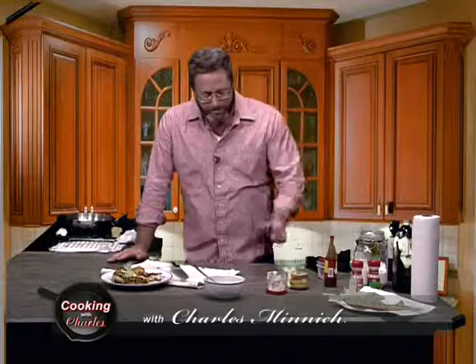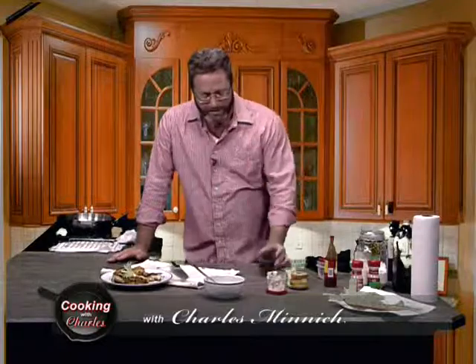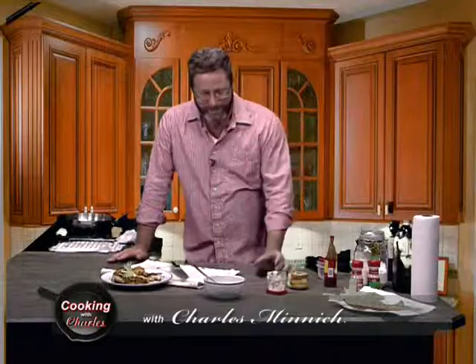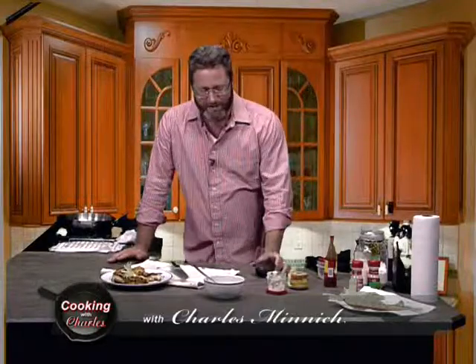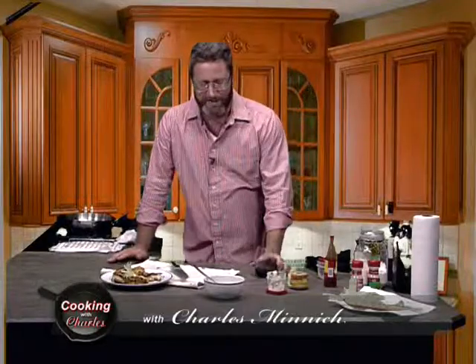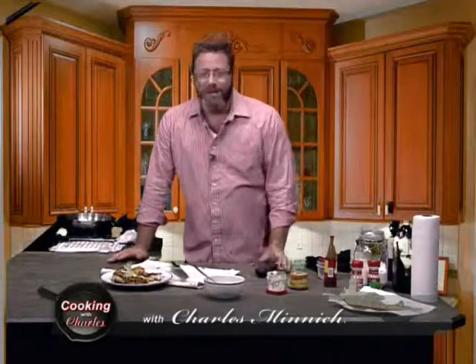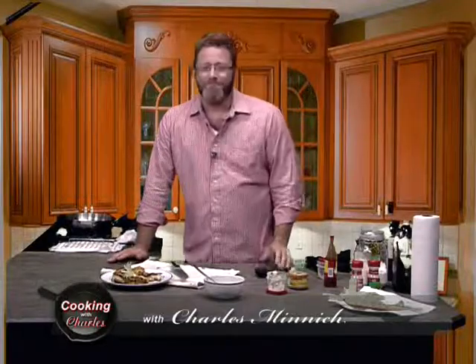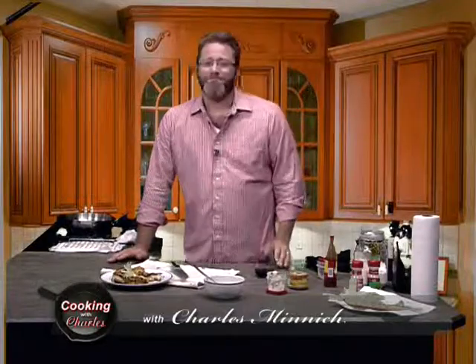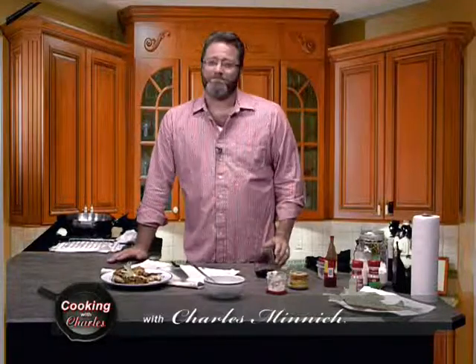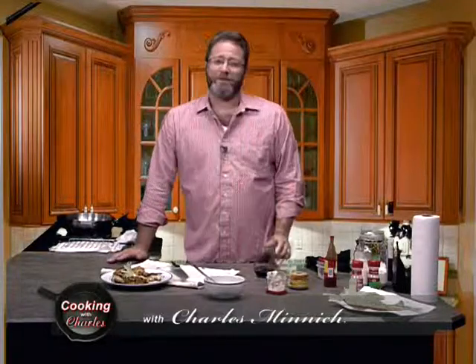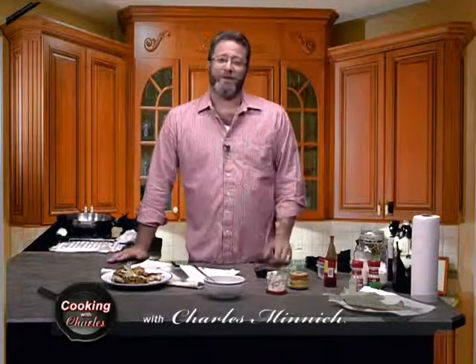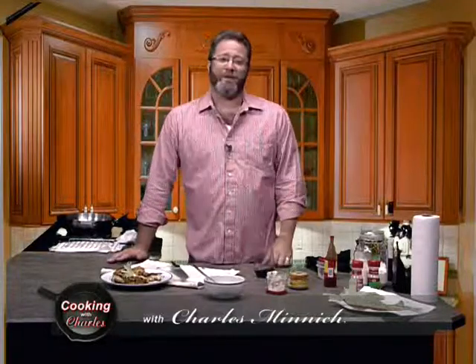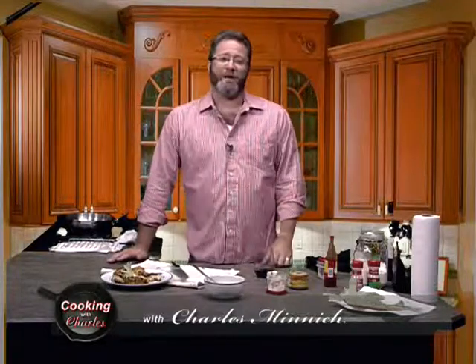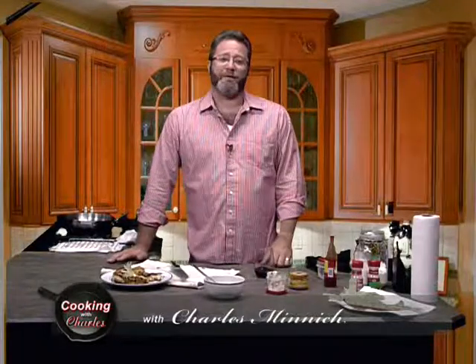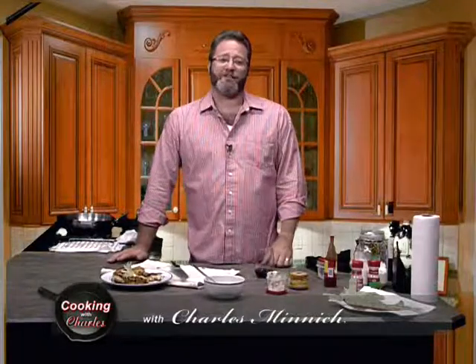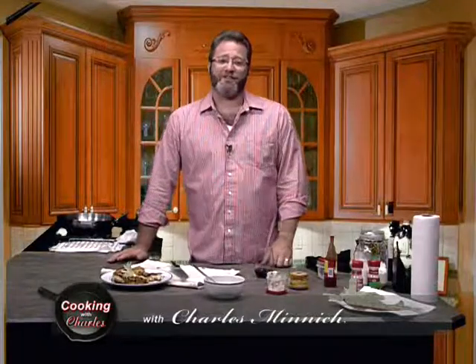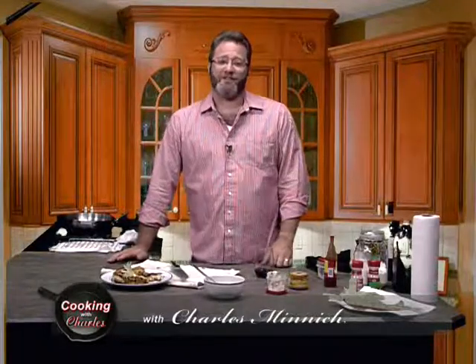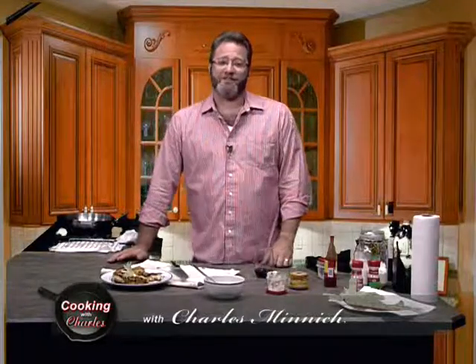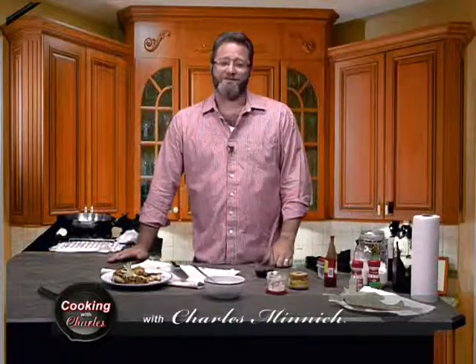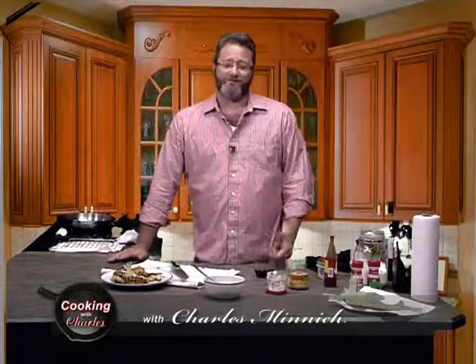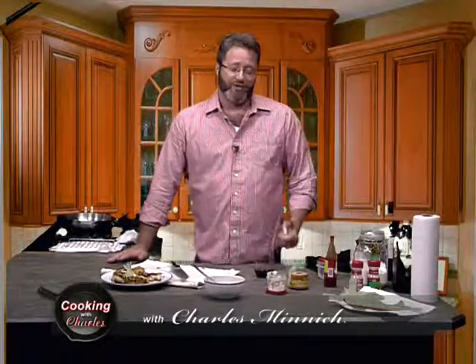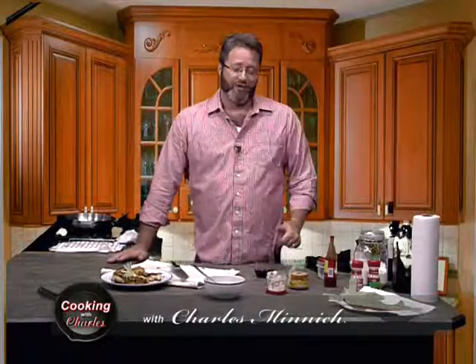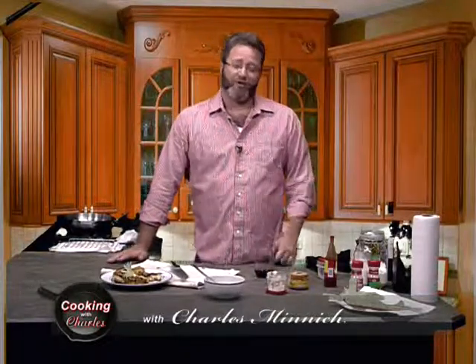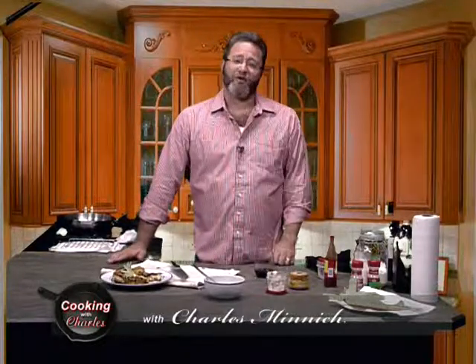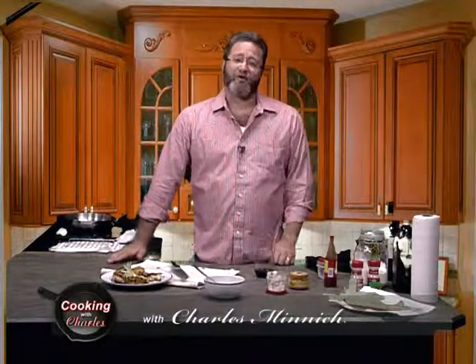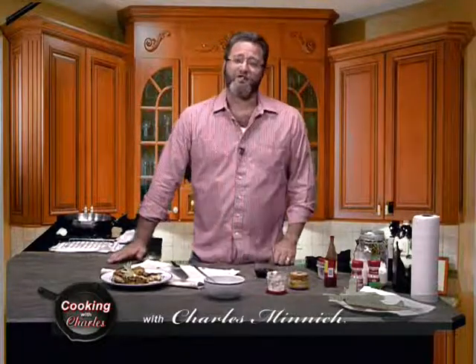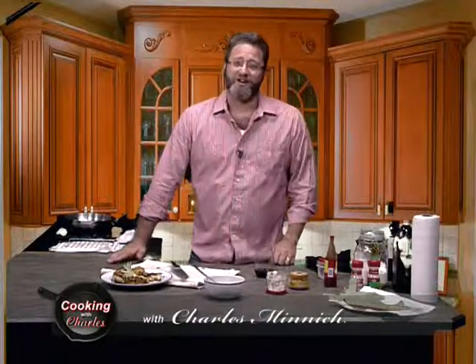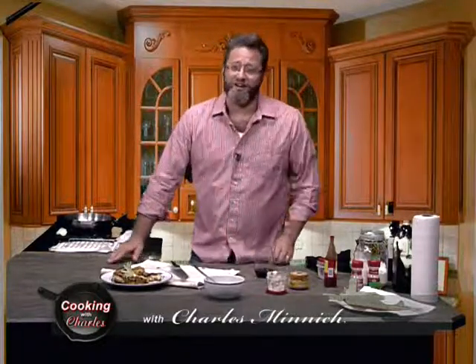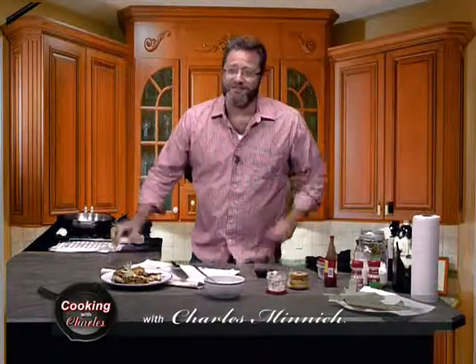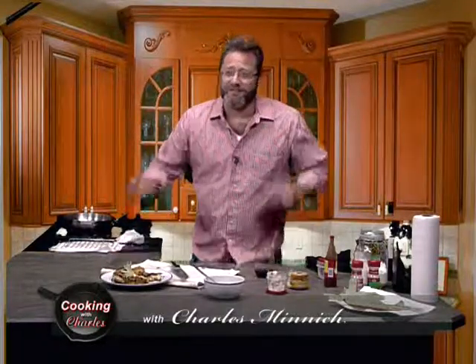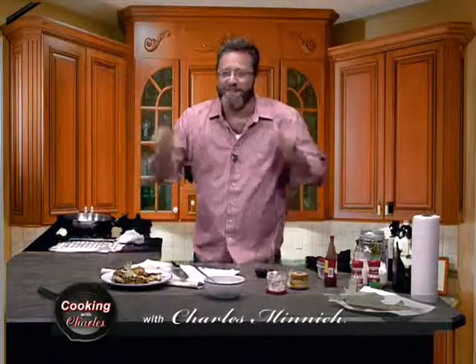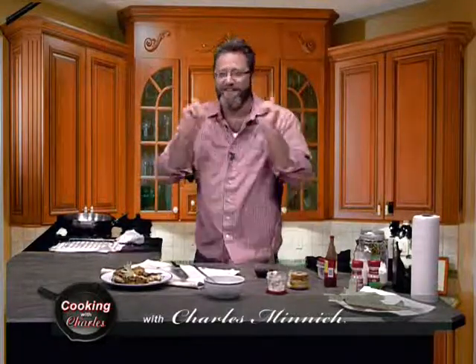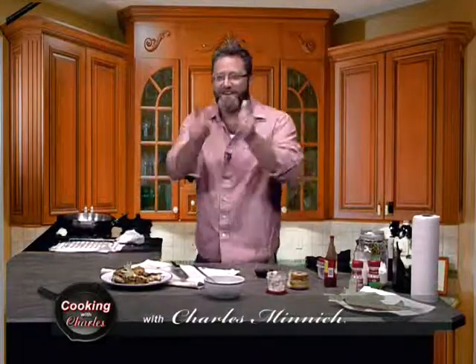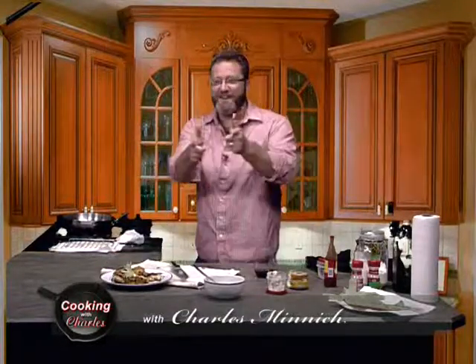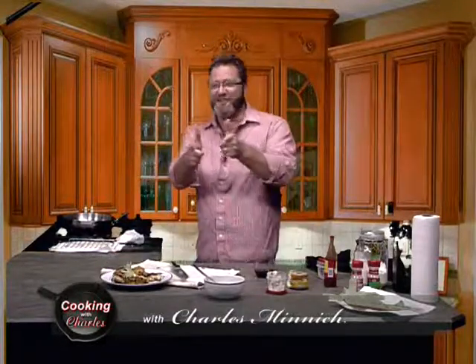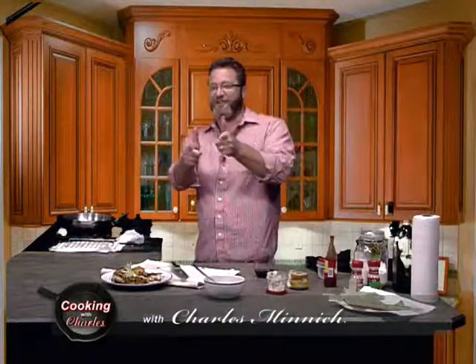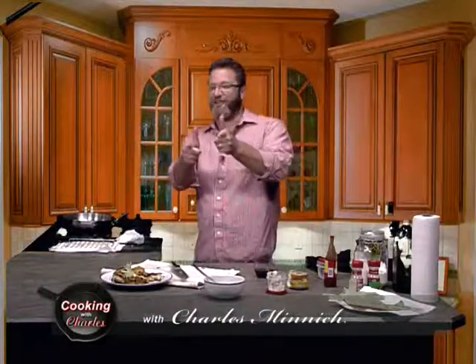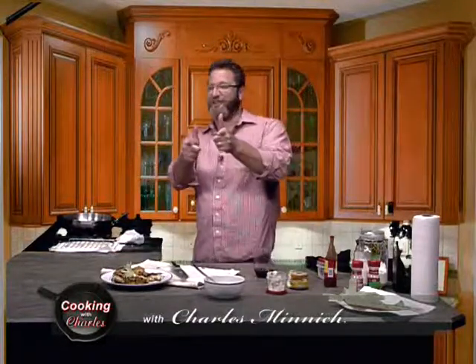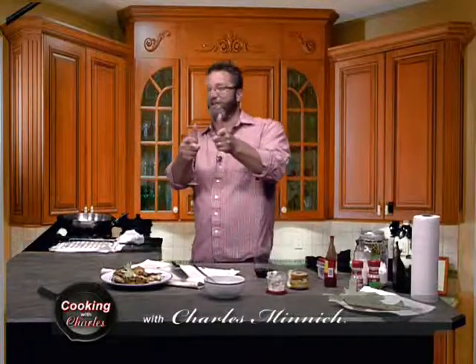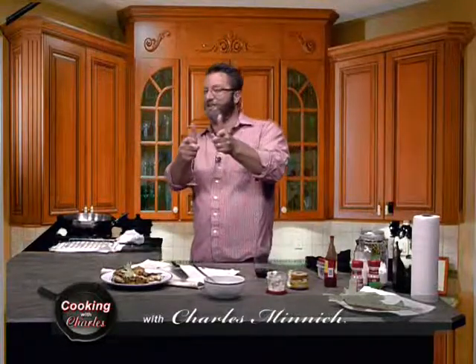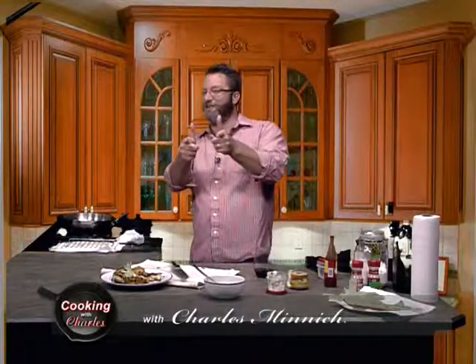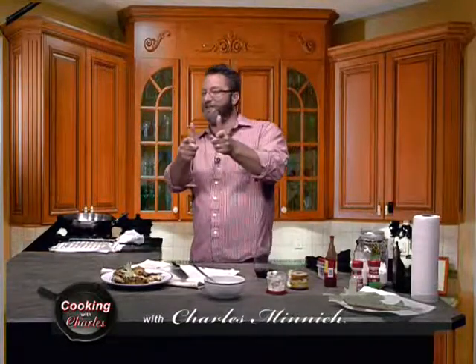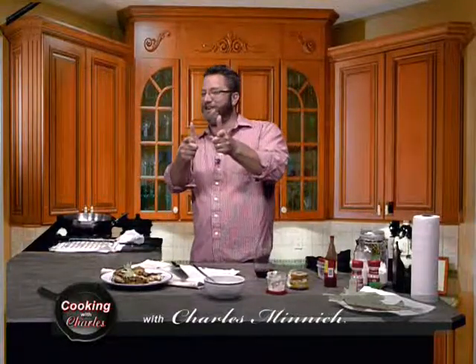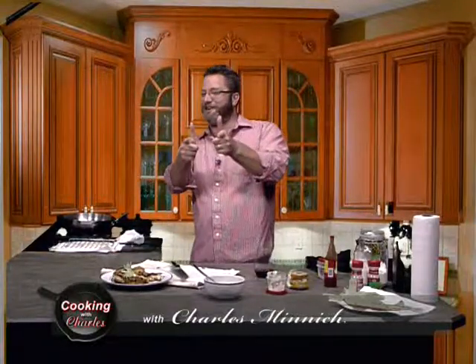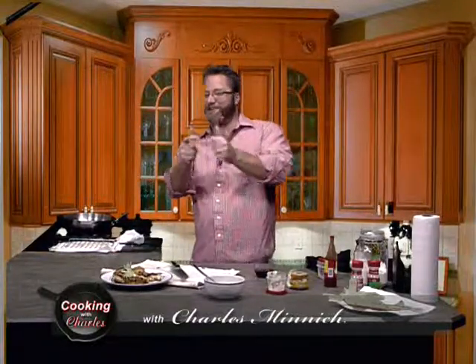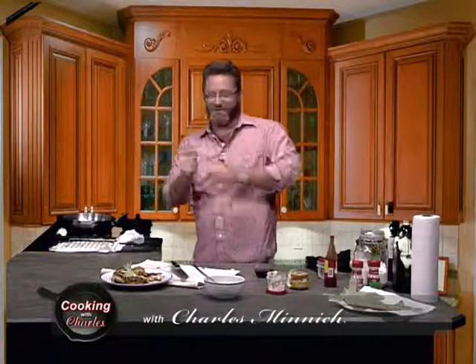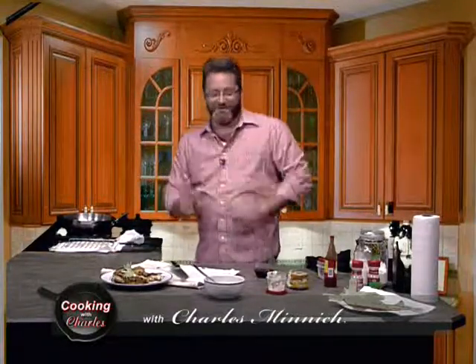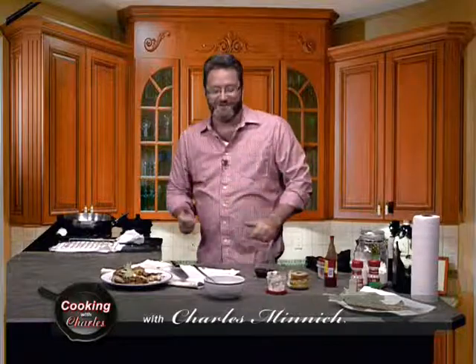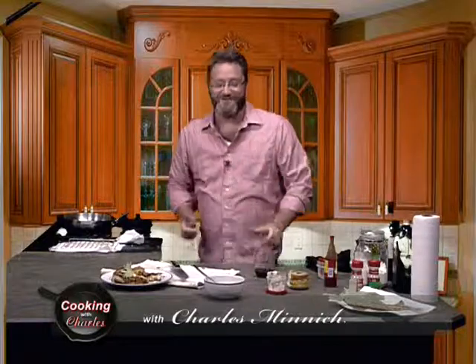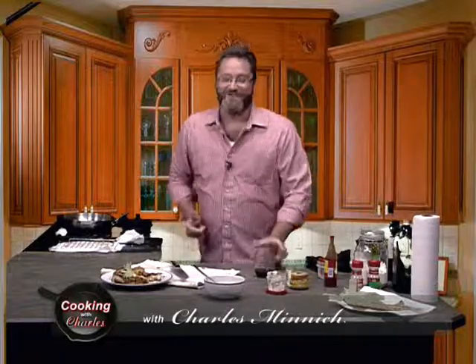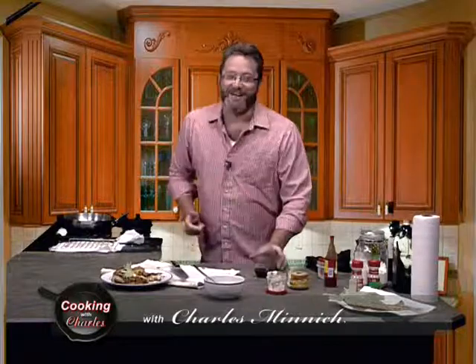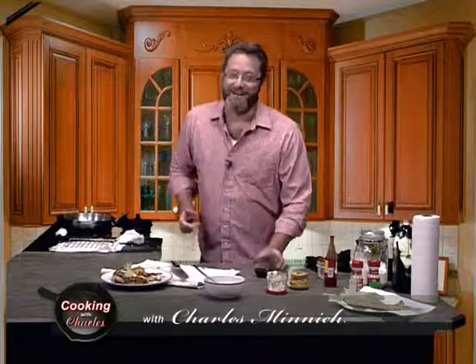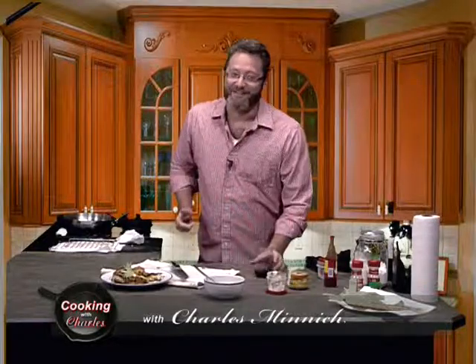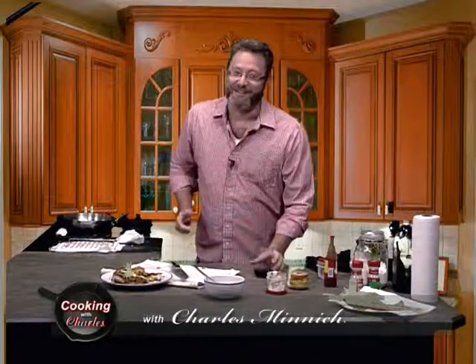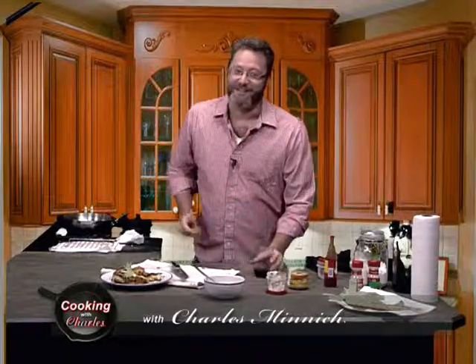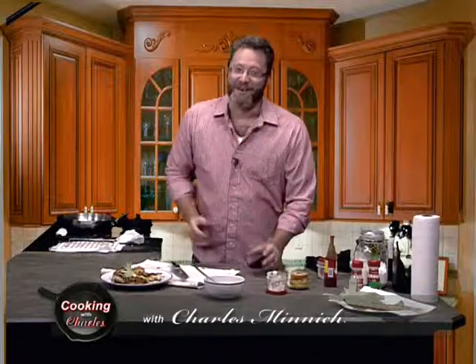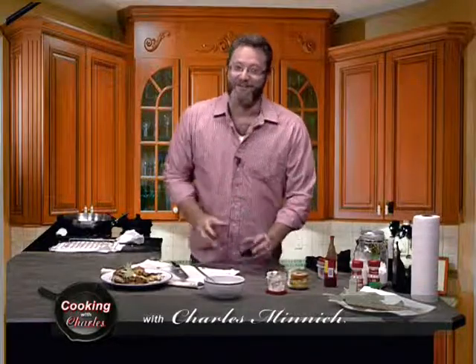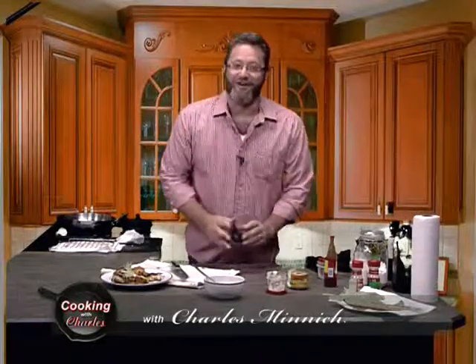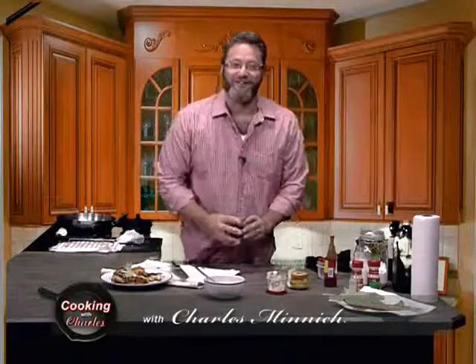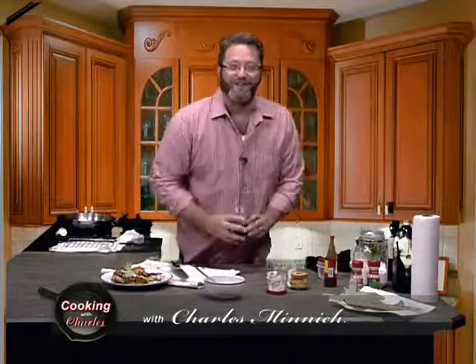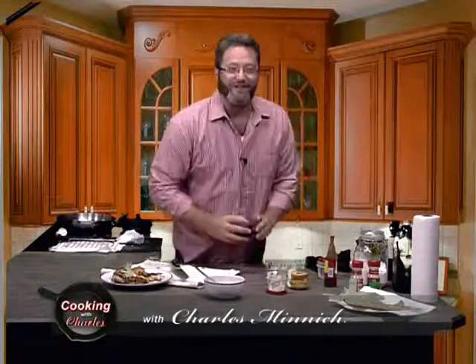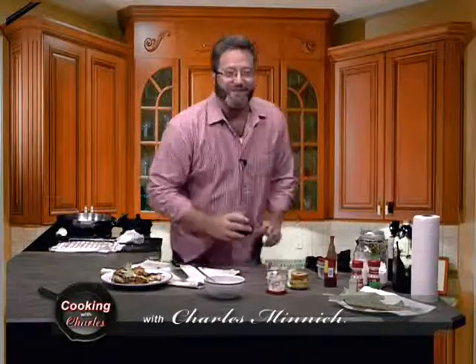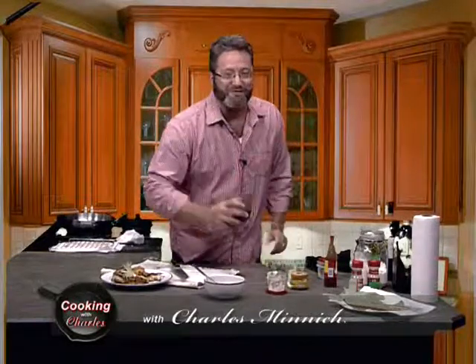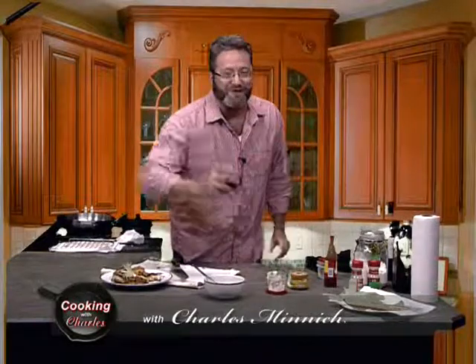Until then, my name is Charles, and when you're cooking with Charles, you're cooking with the good looking. We'll see you later. Take care, folks. Till next week.